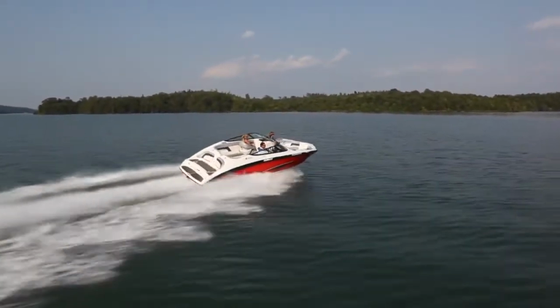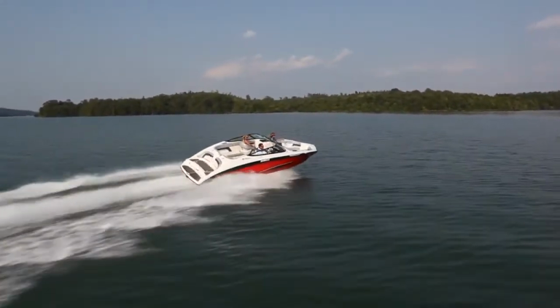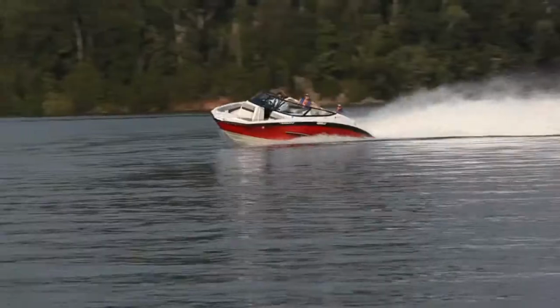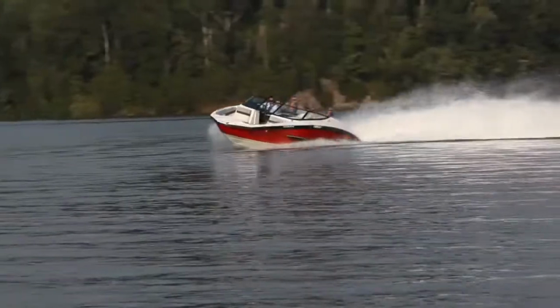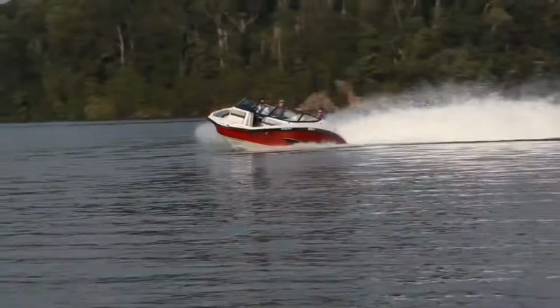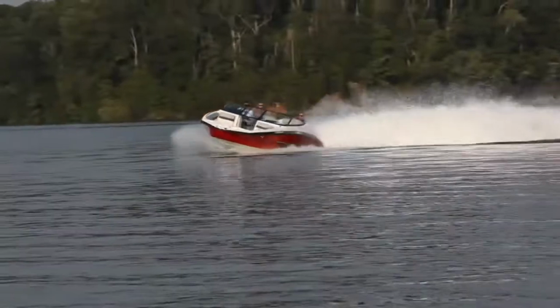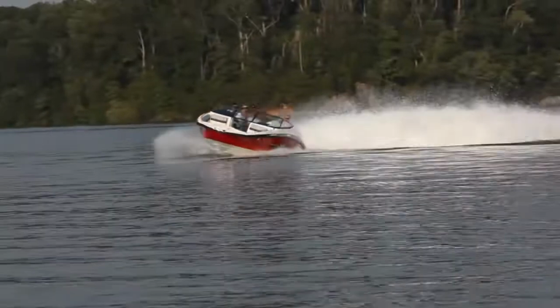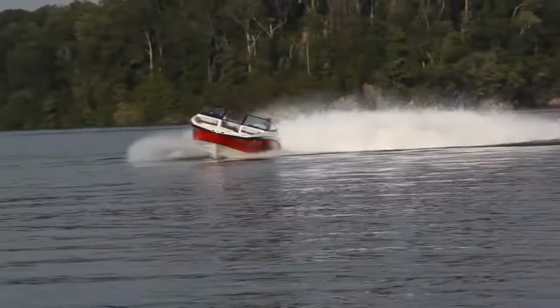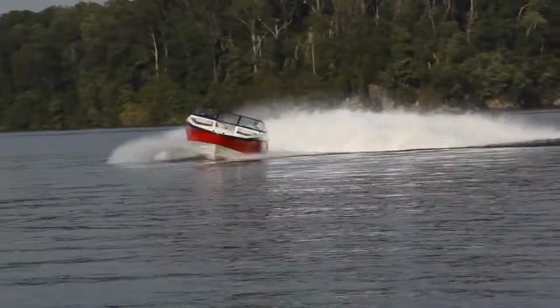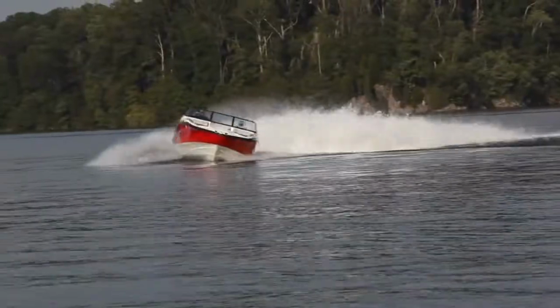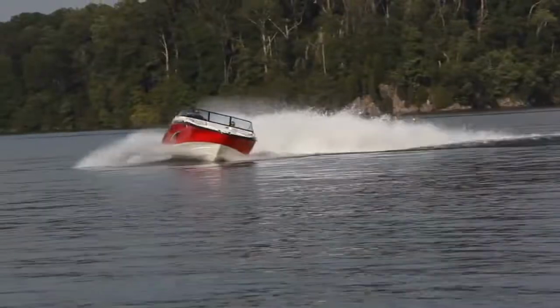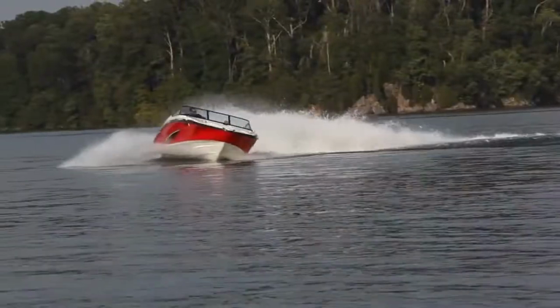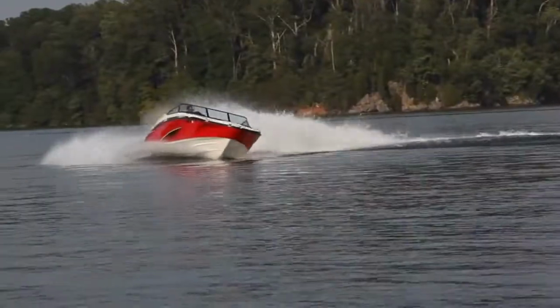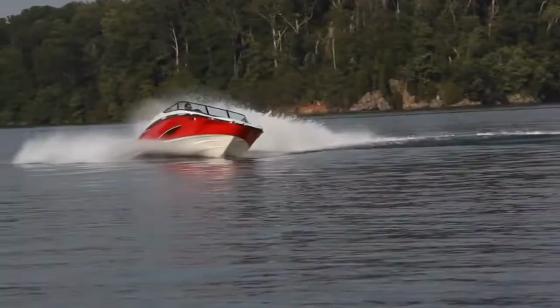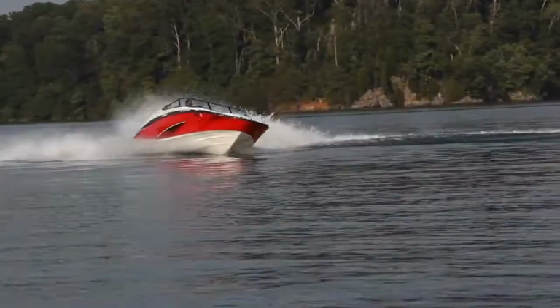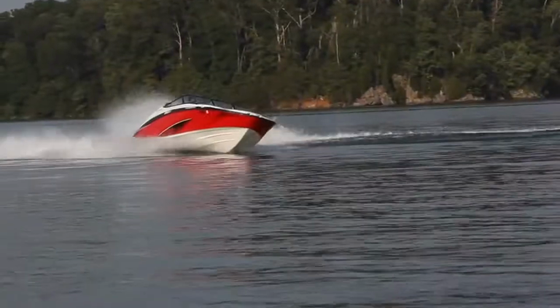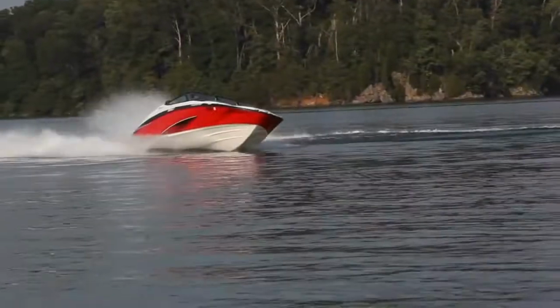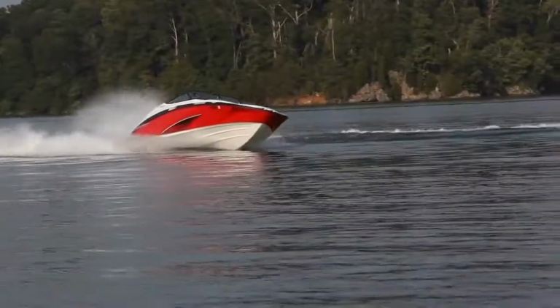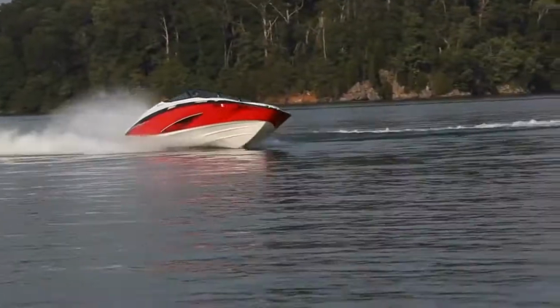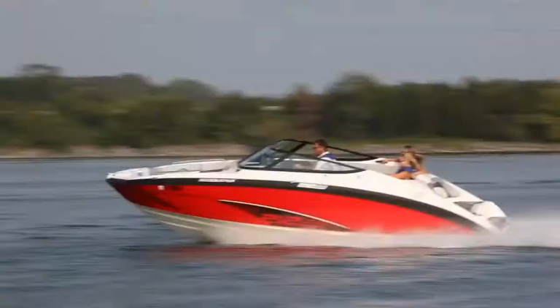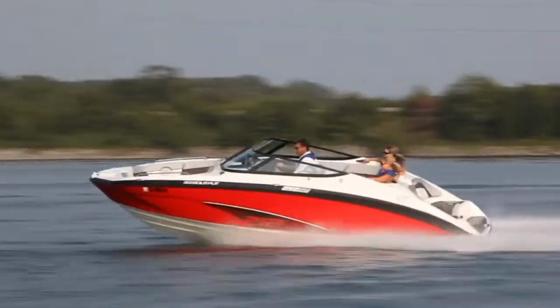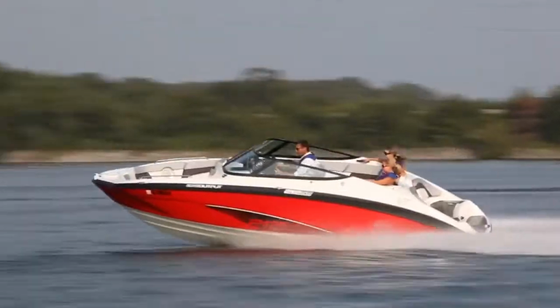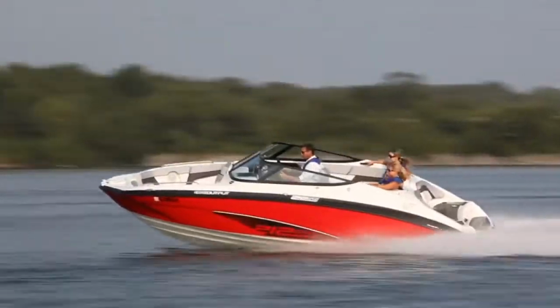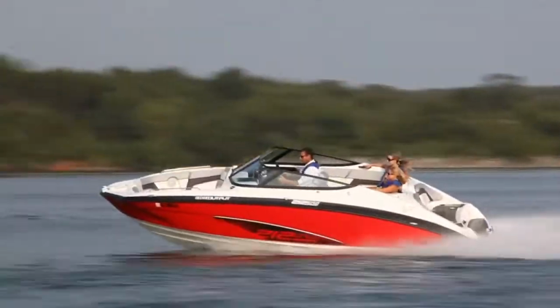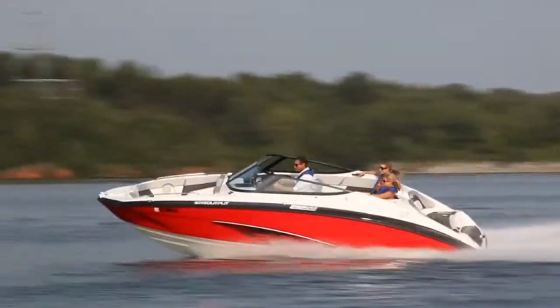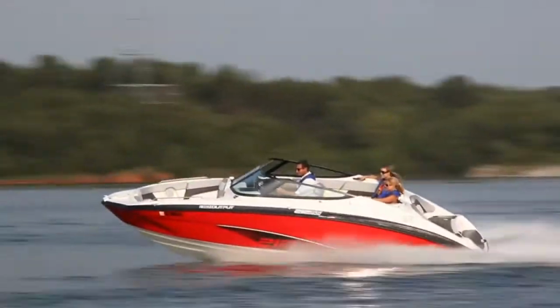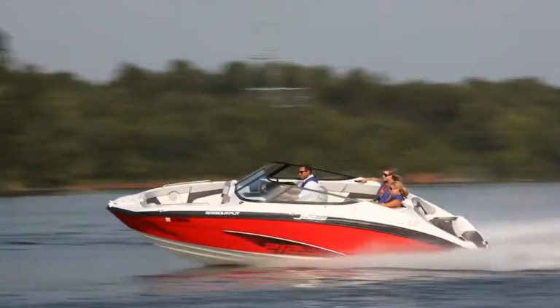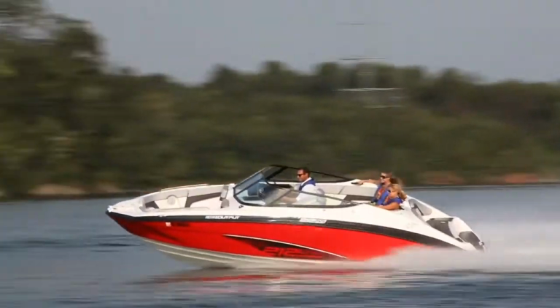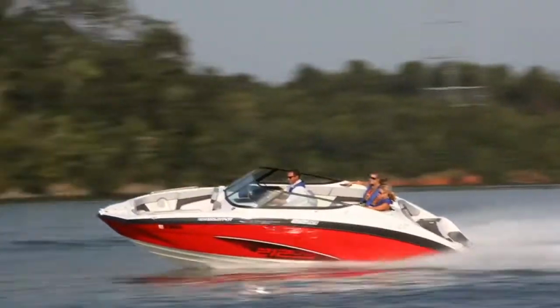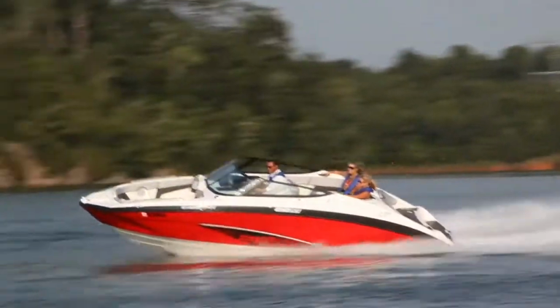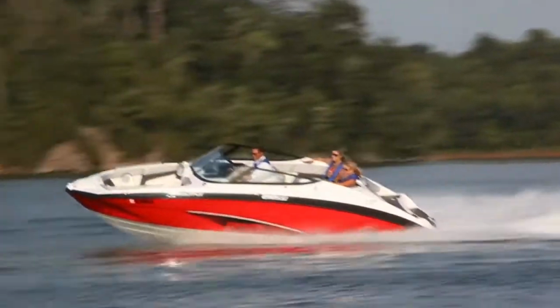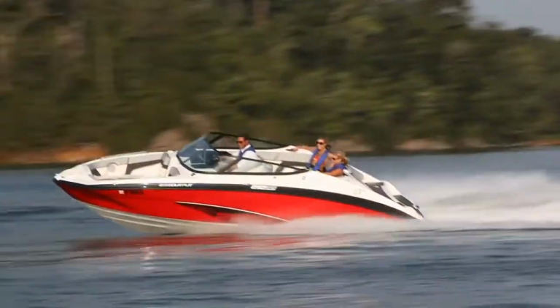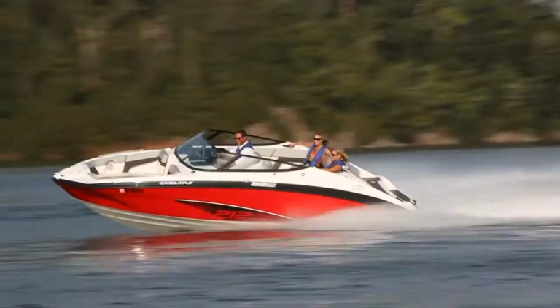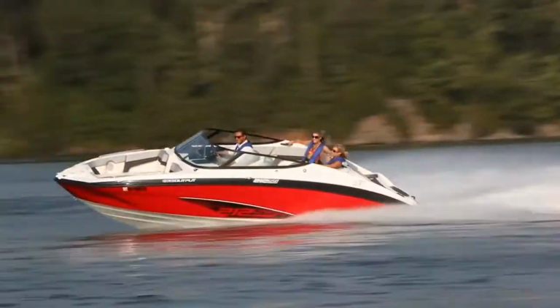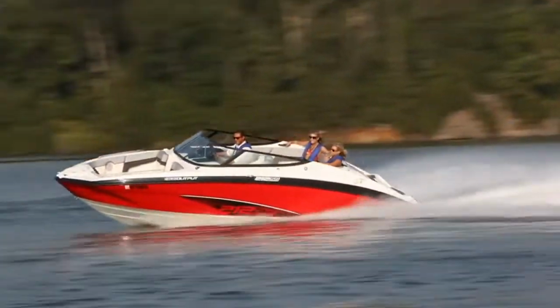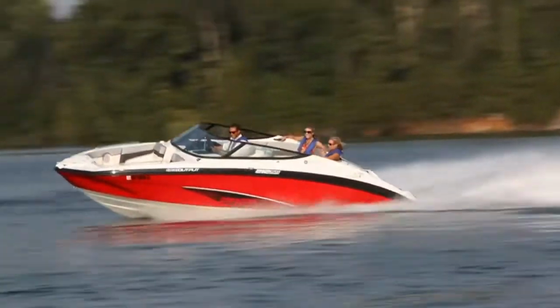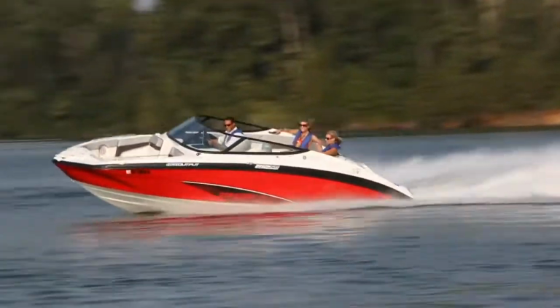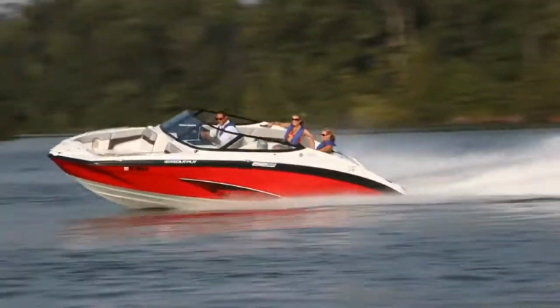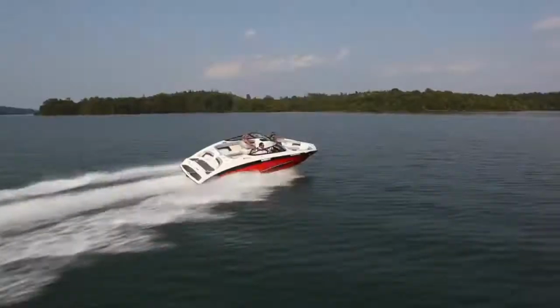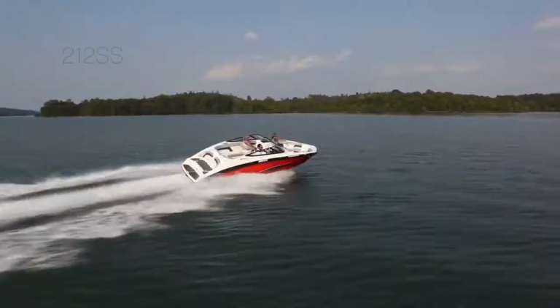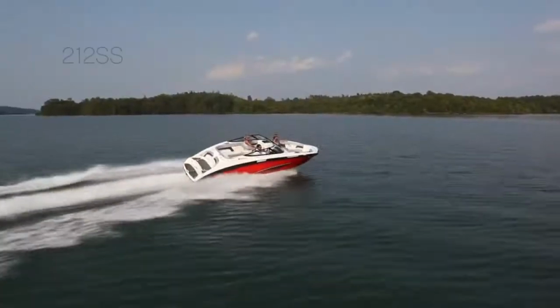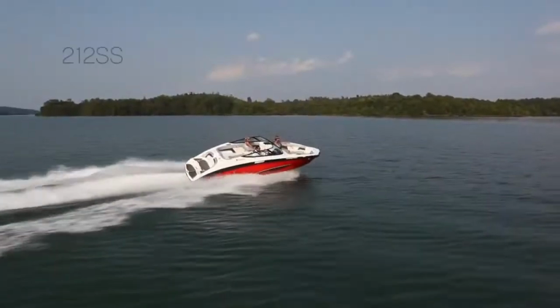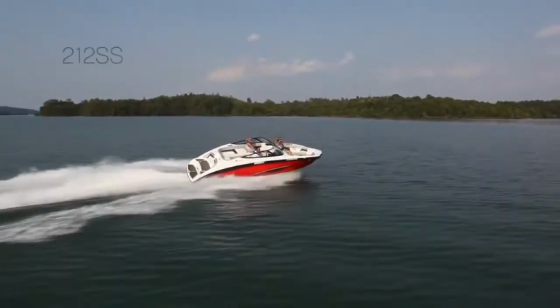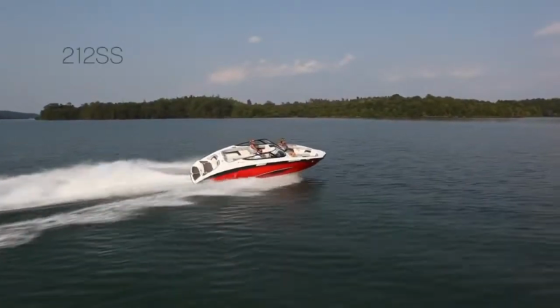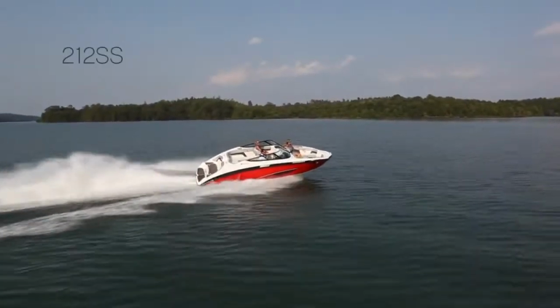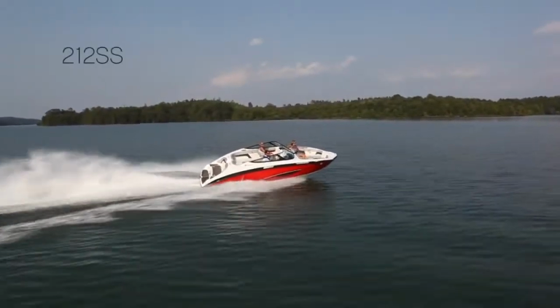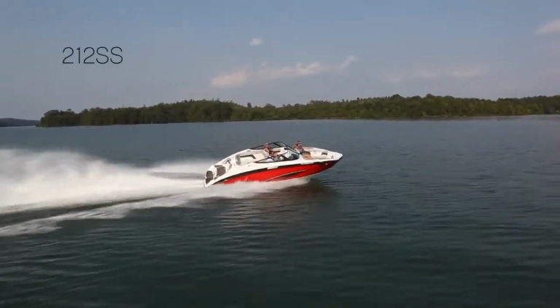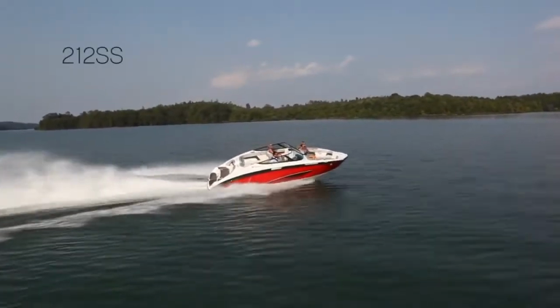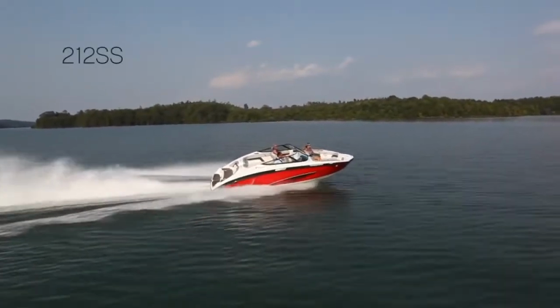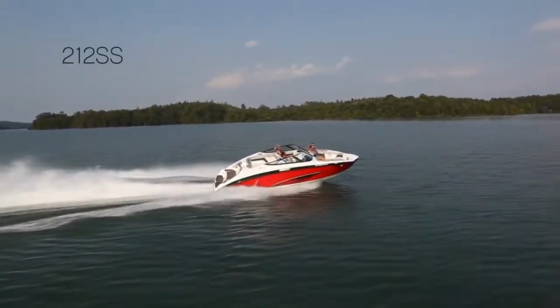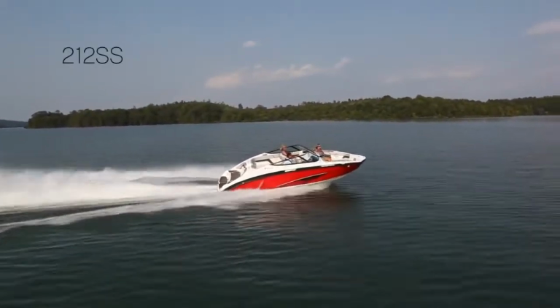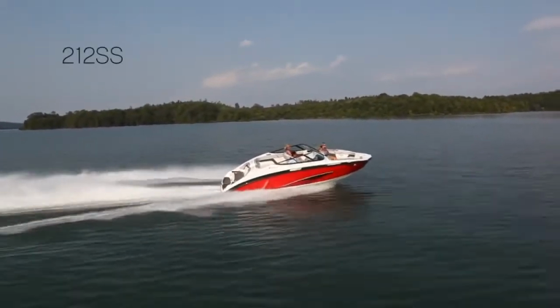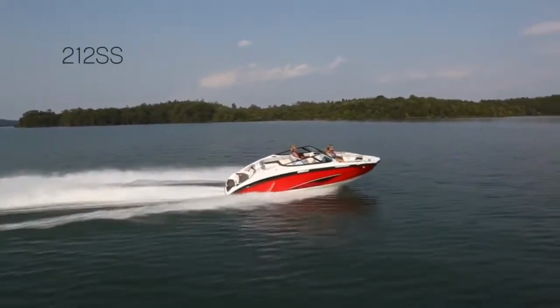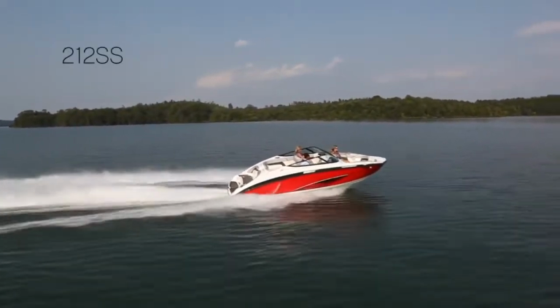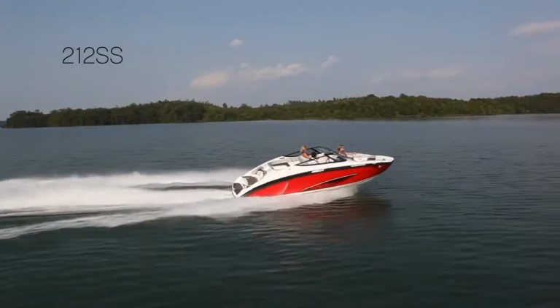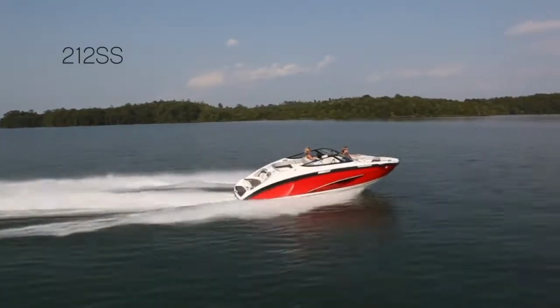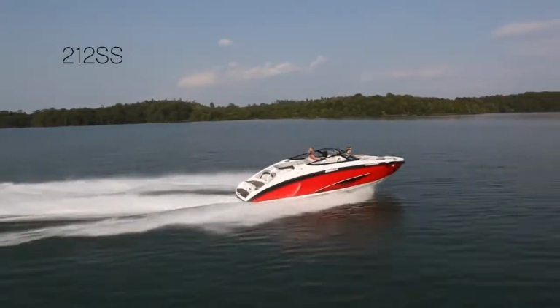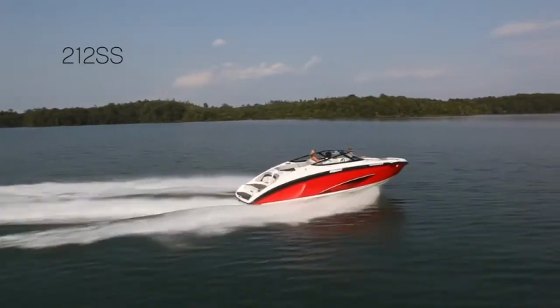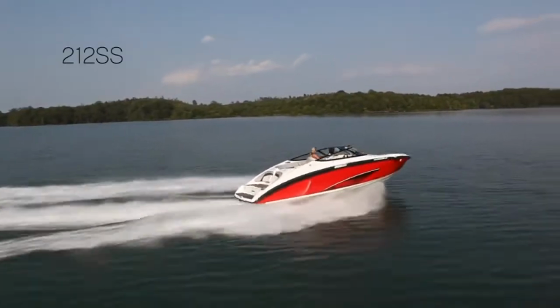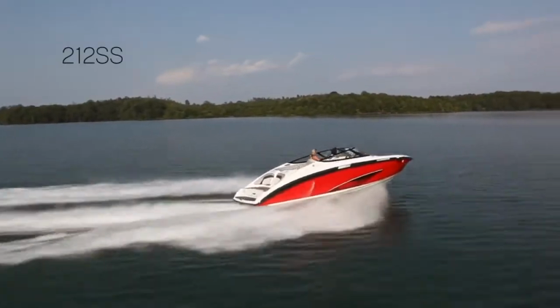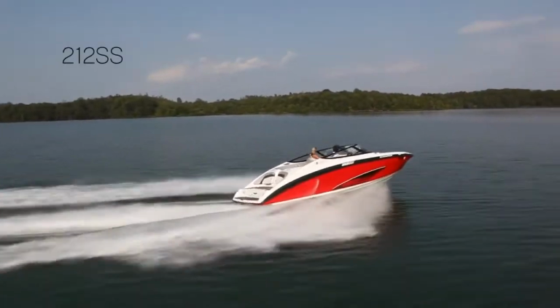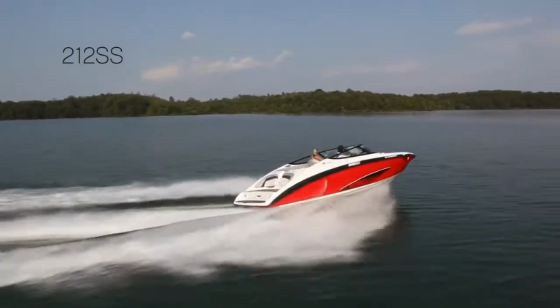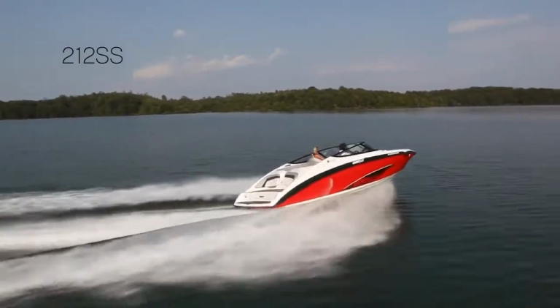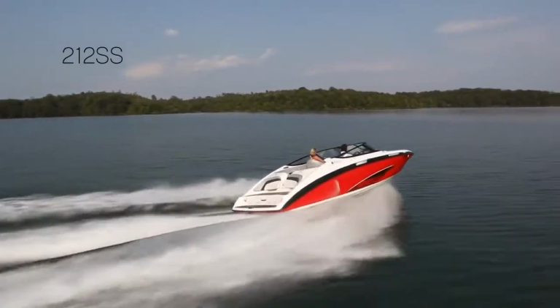Legendary Yamaha performance. Bold, aggressive styling. The all-new 212SS. What a rush.